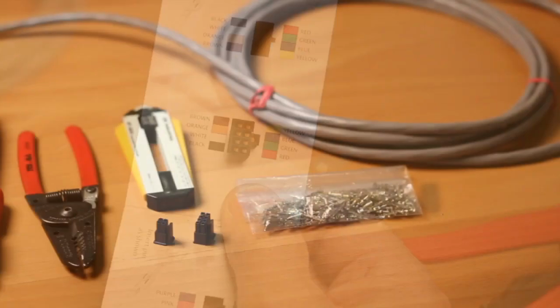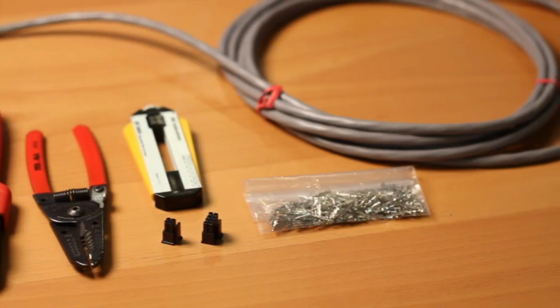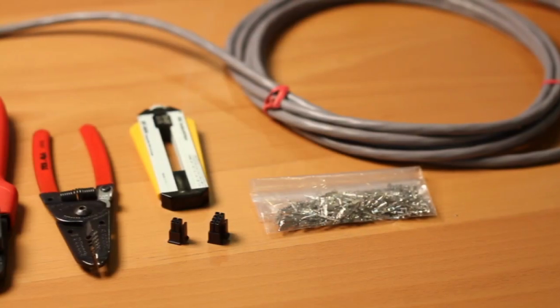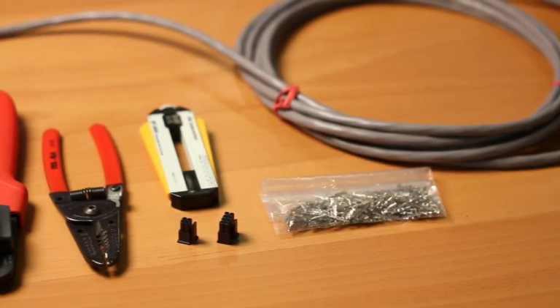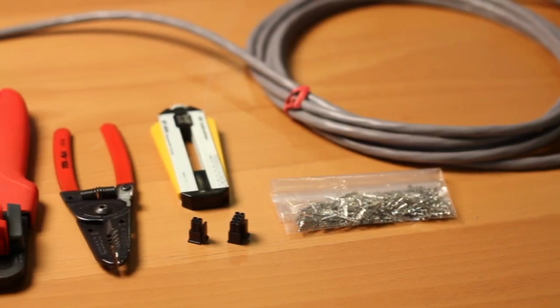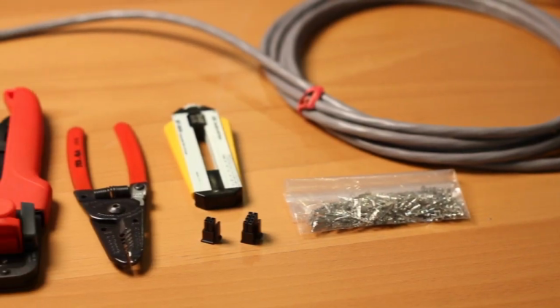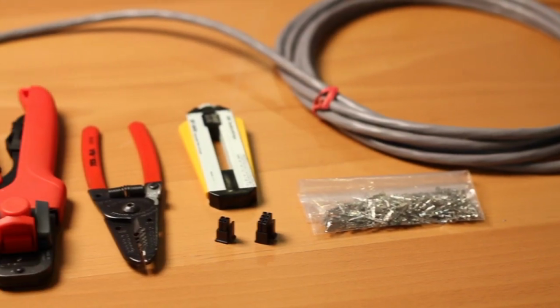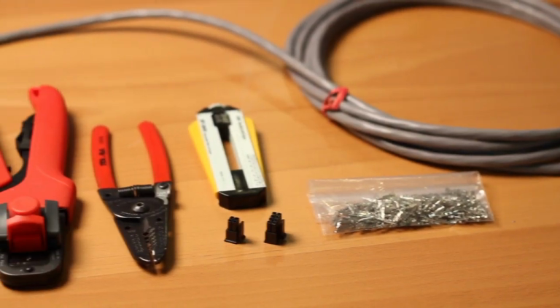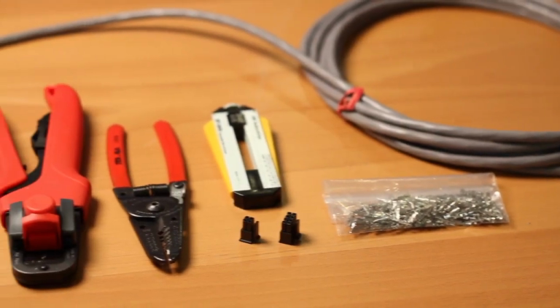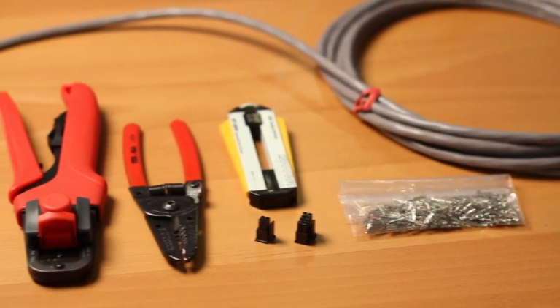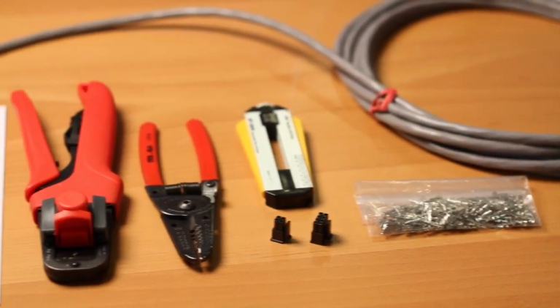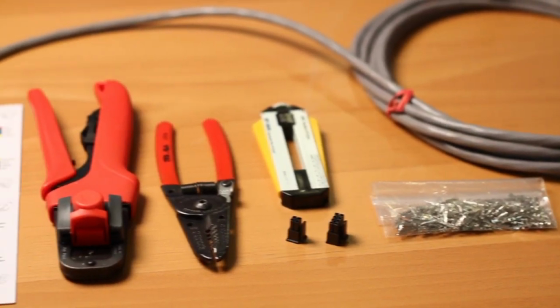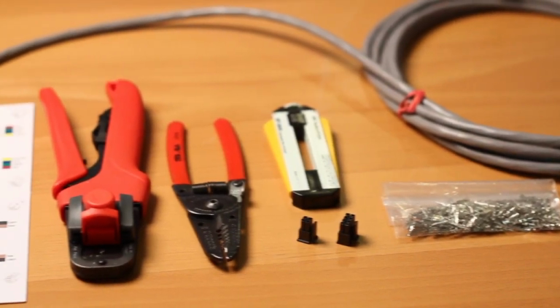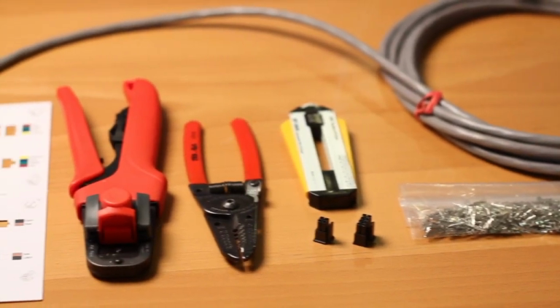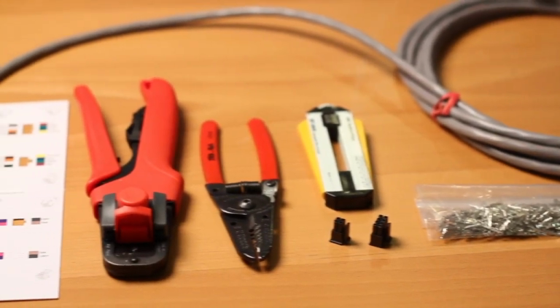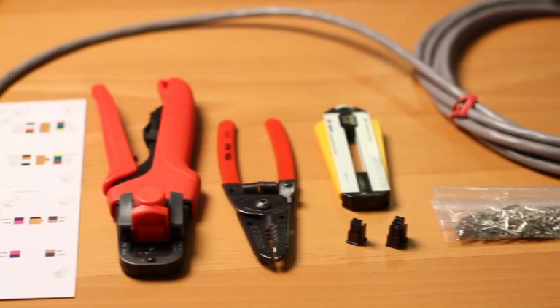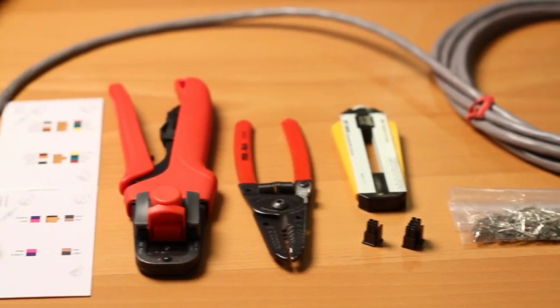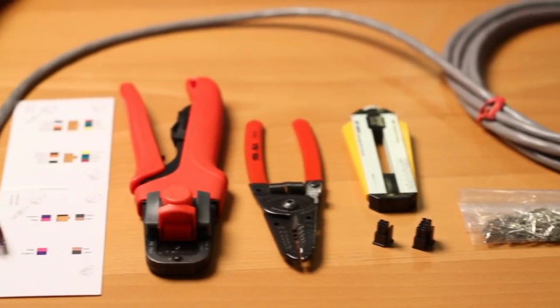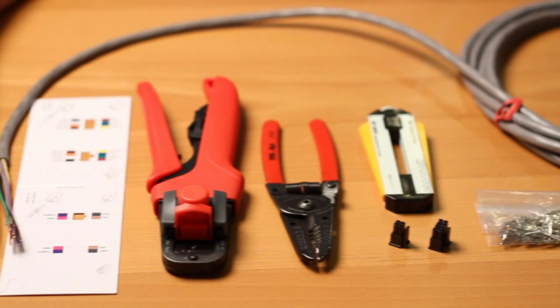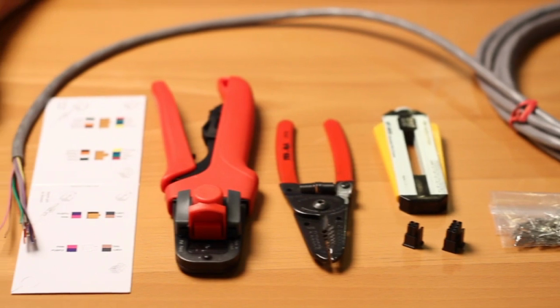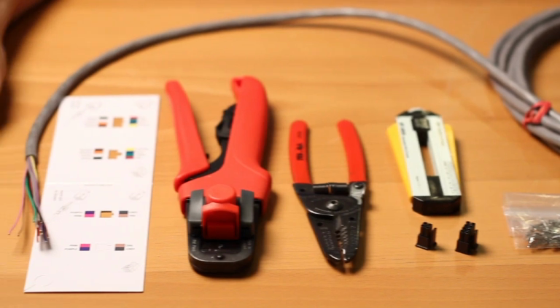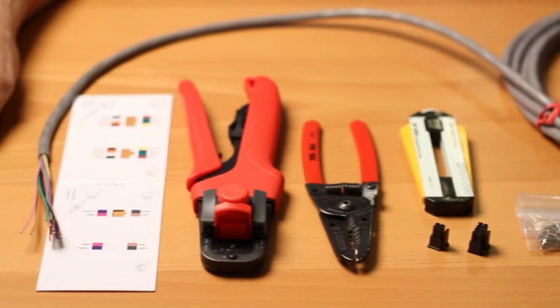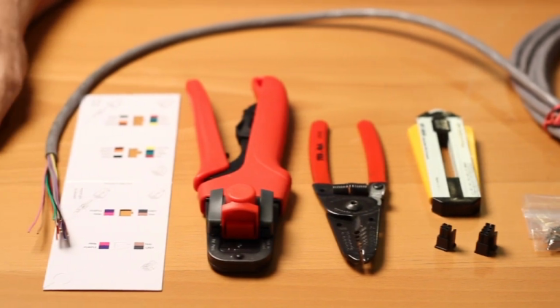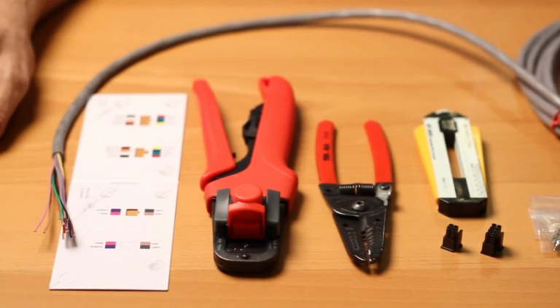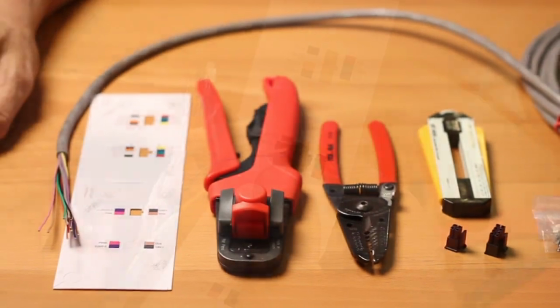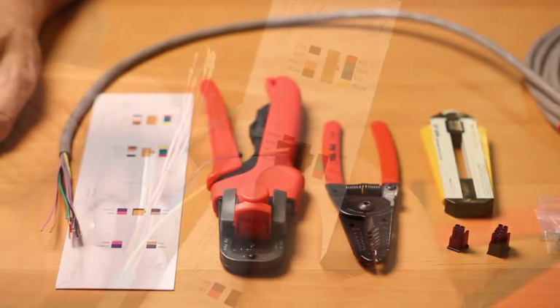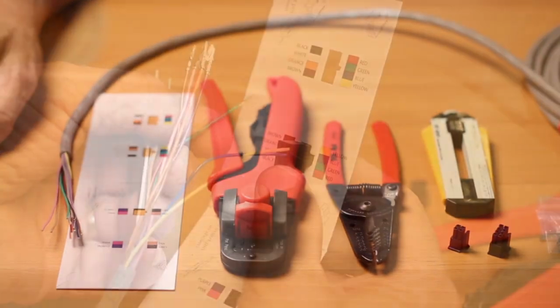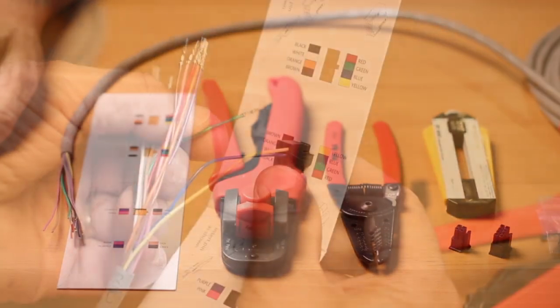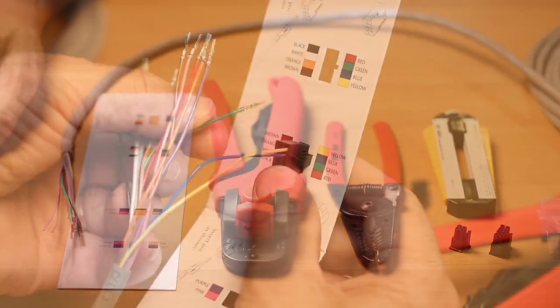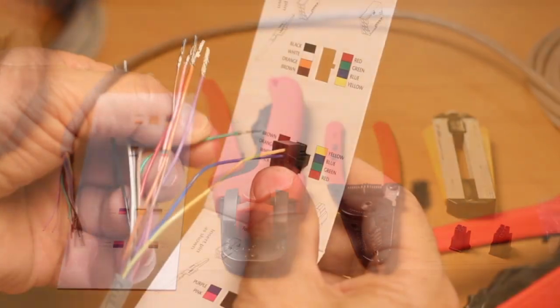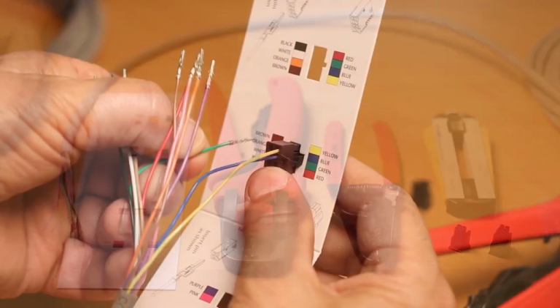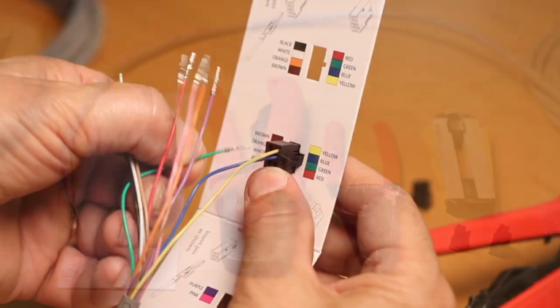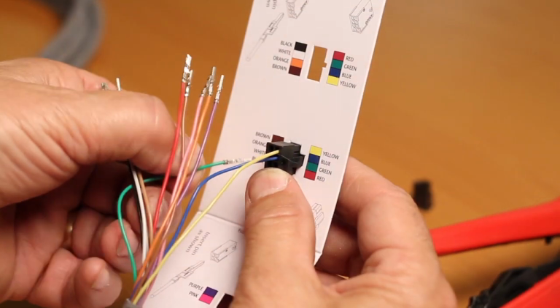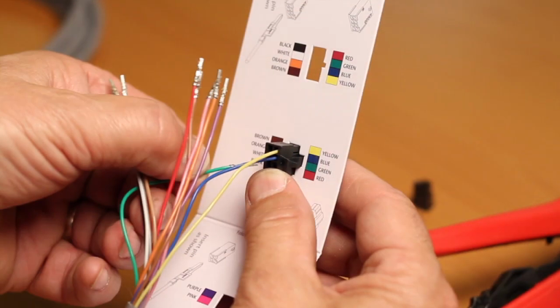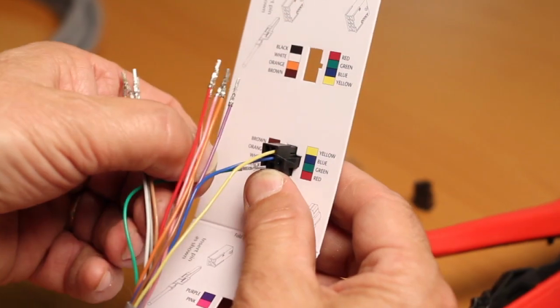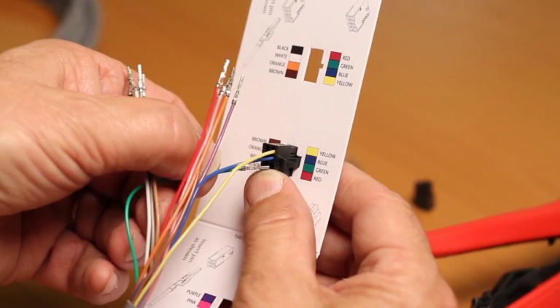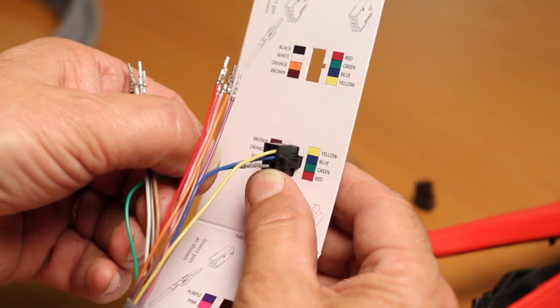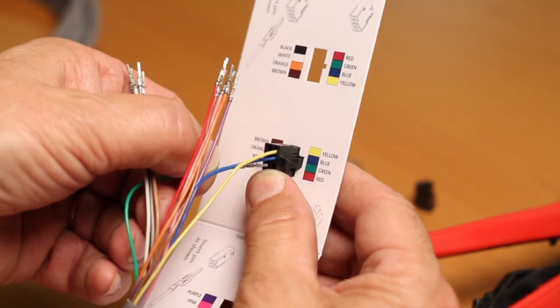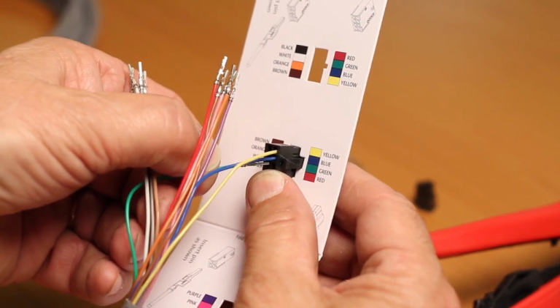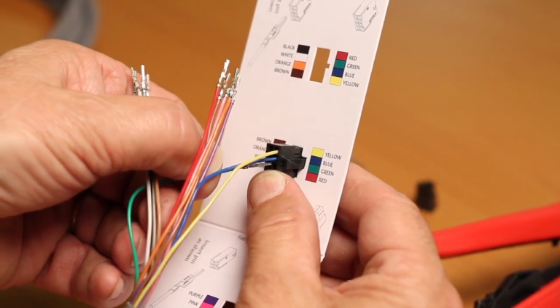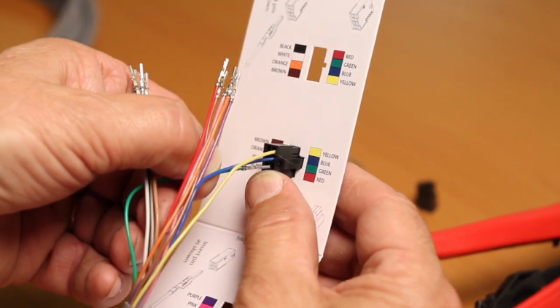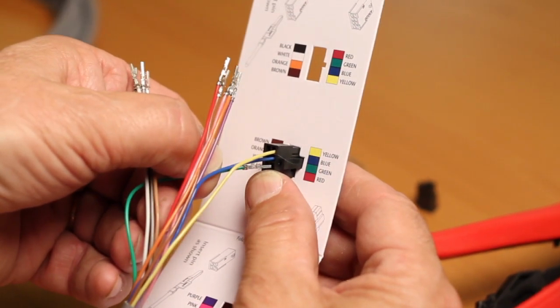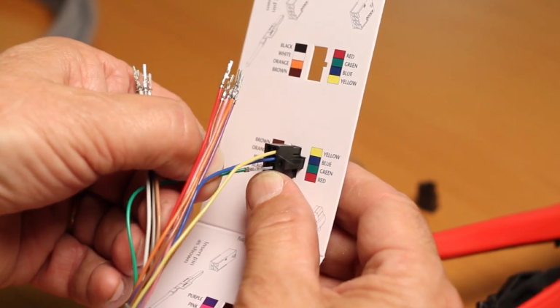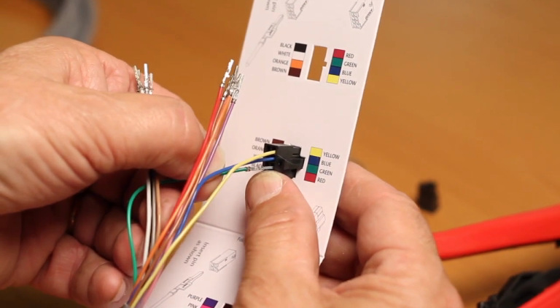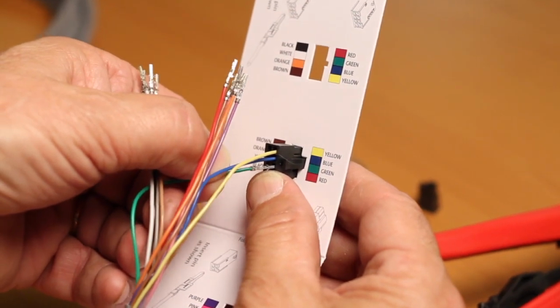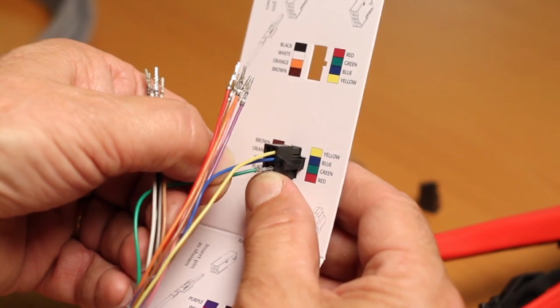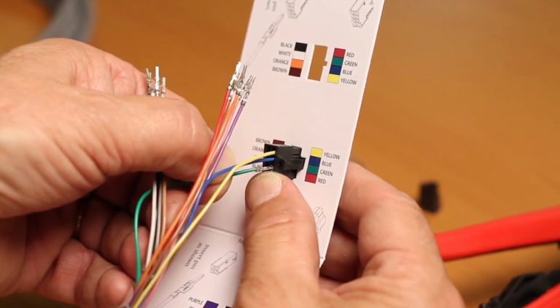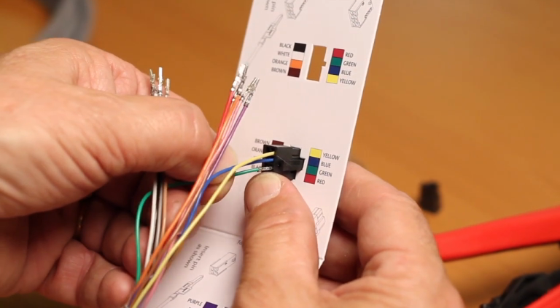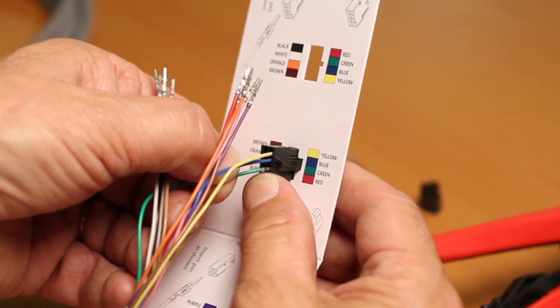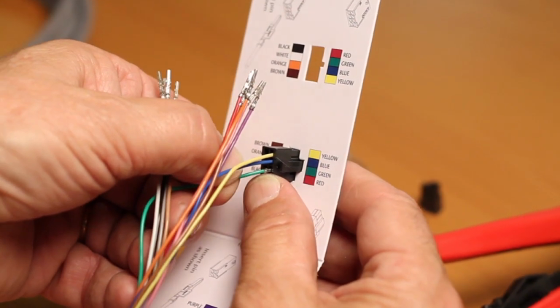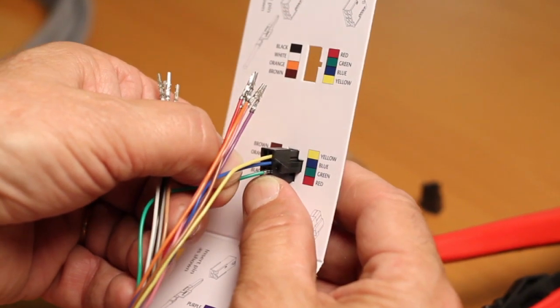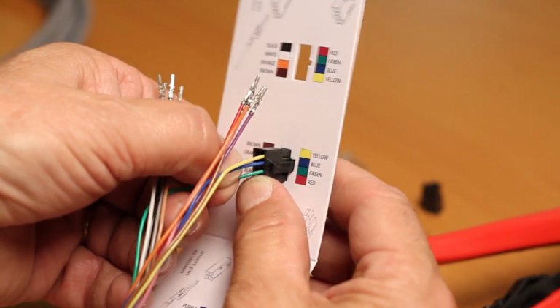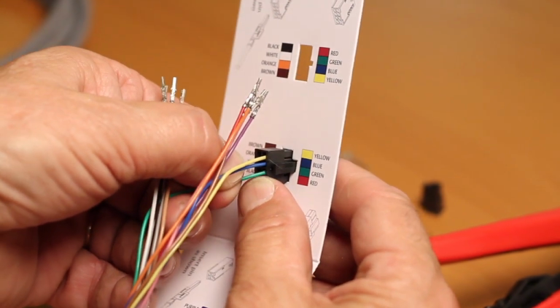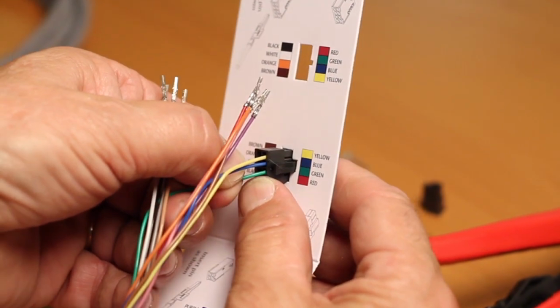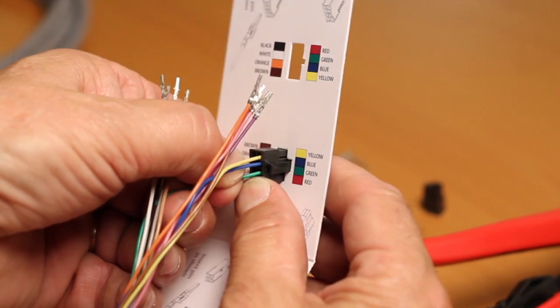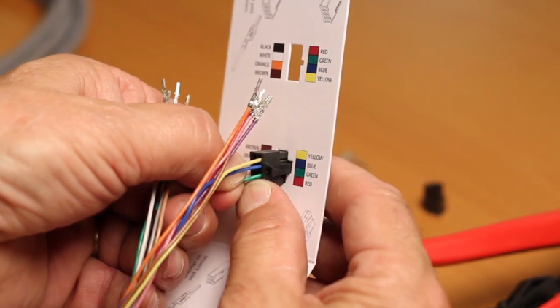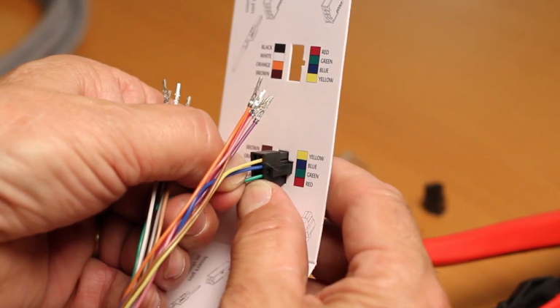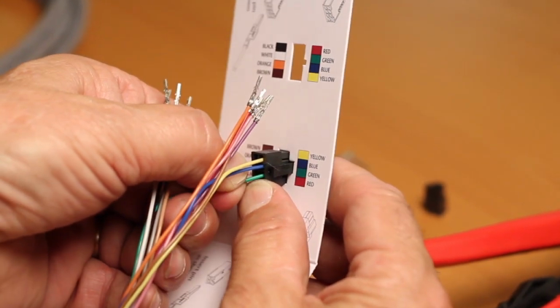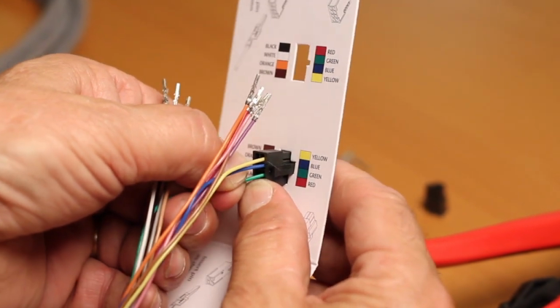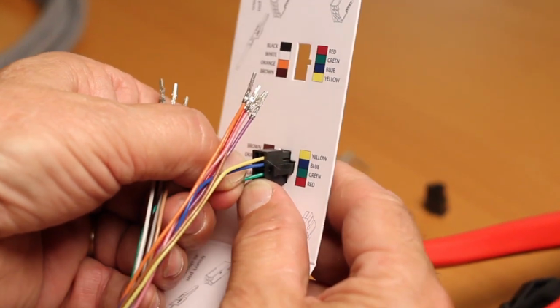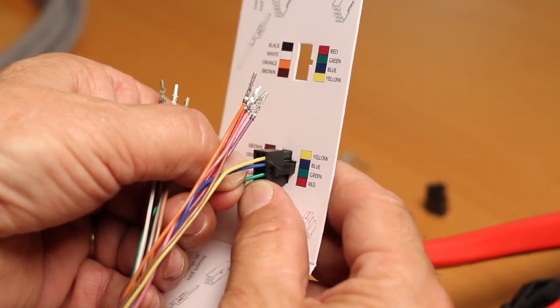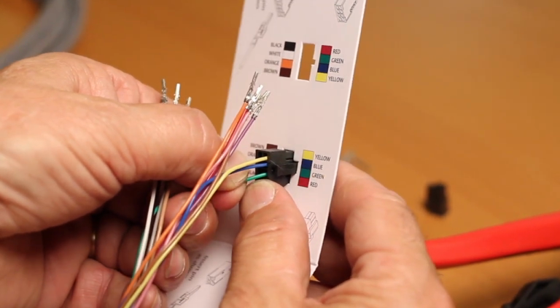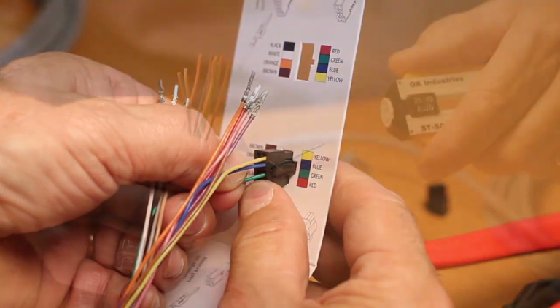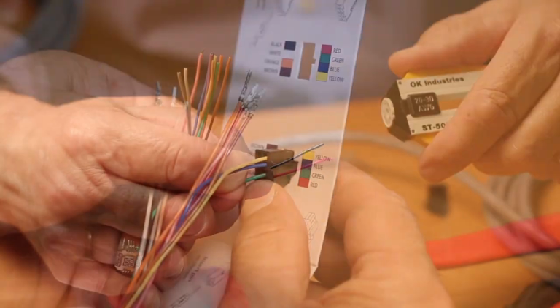For the purposes of this video, we will demonstrate the making of an 8-pin connector using 12-wire cable and male pins.